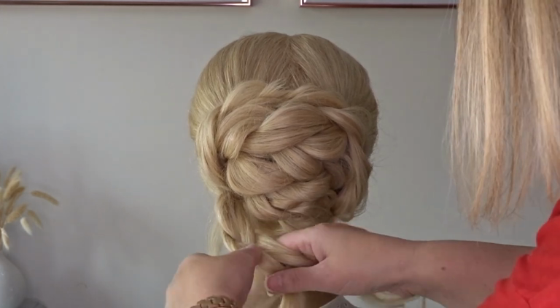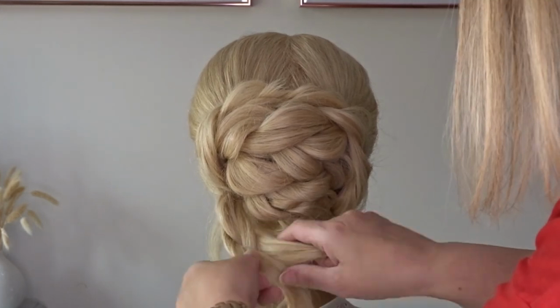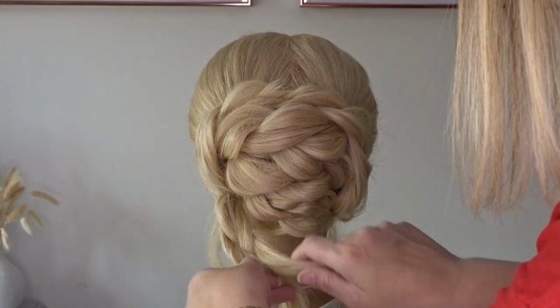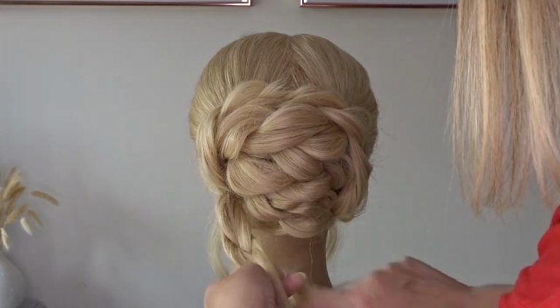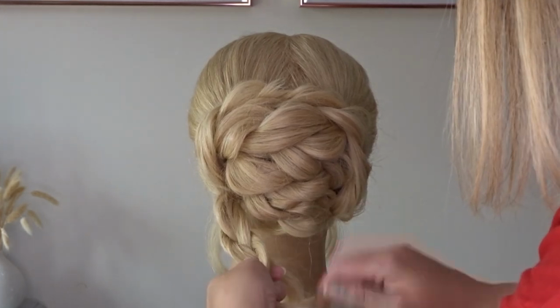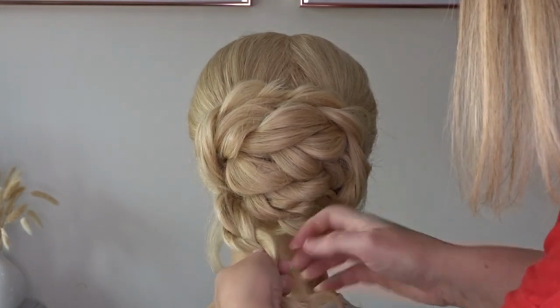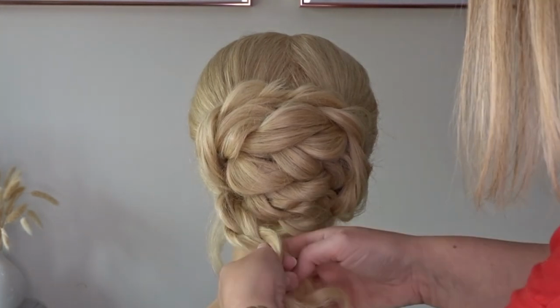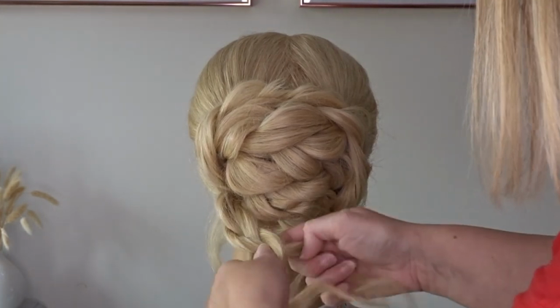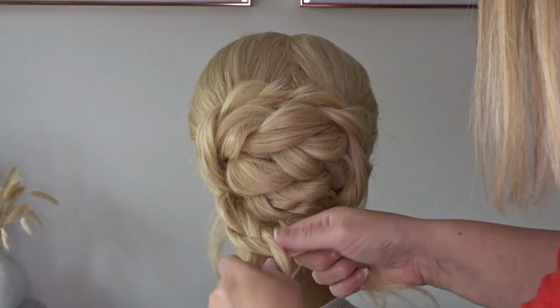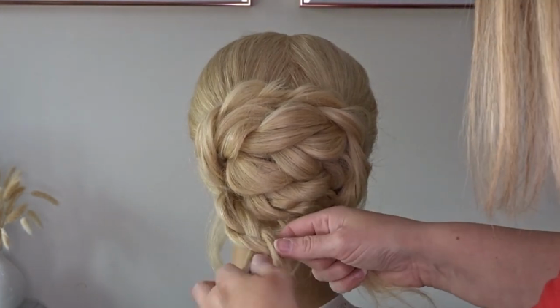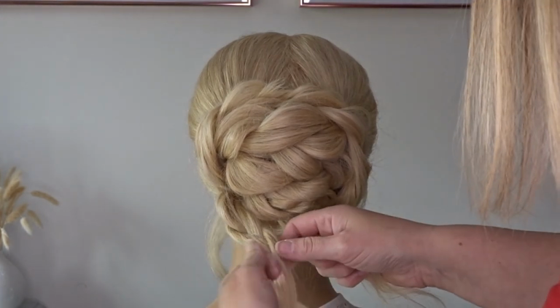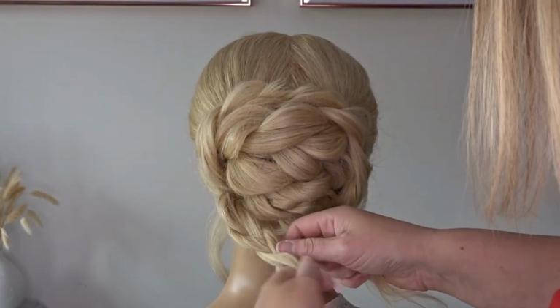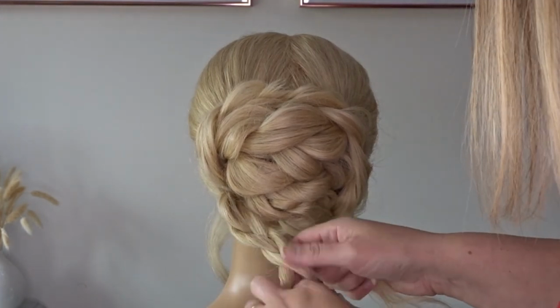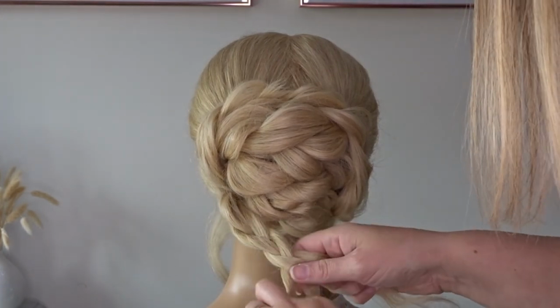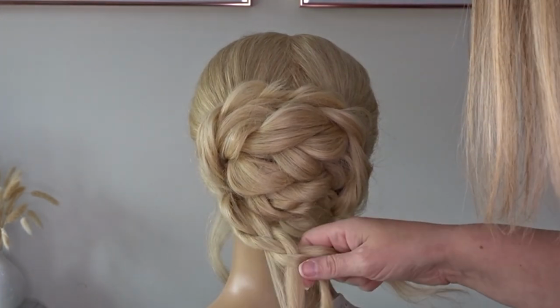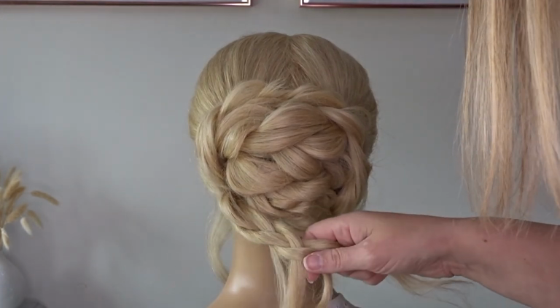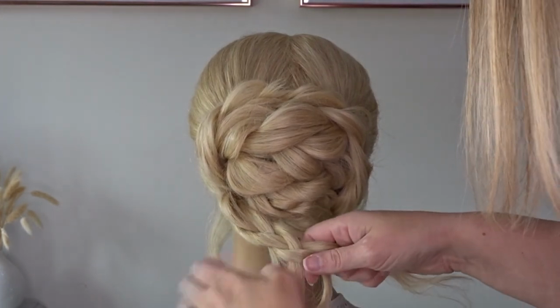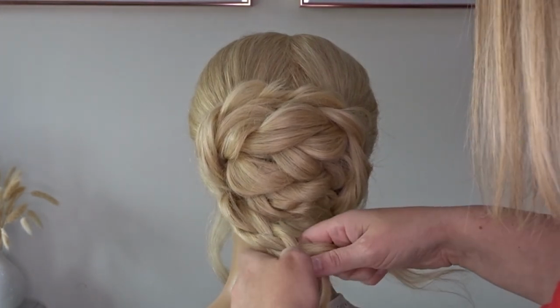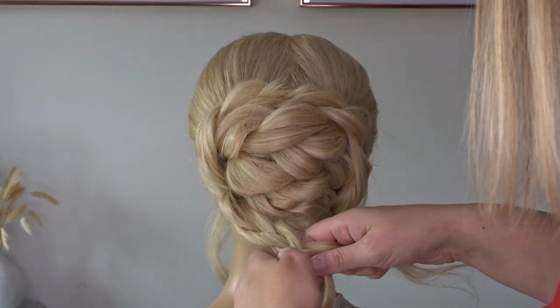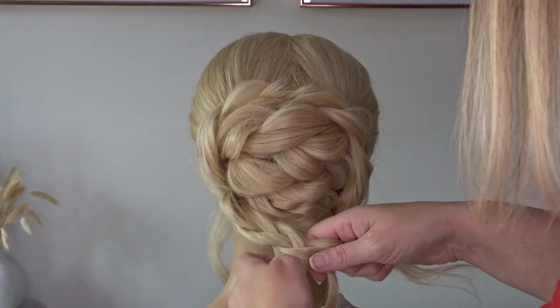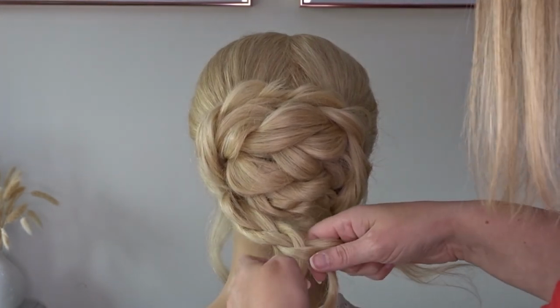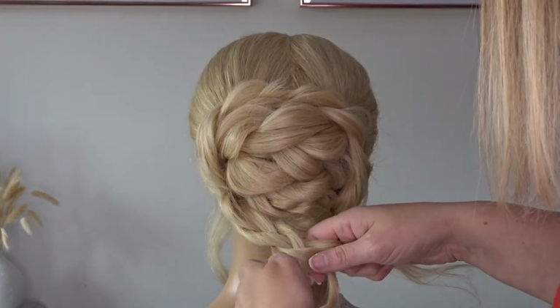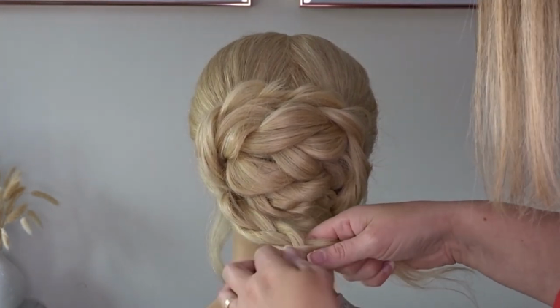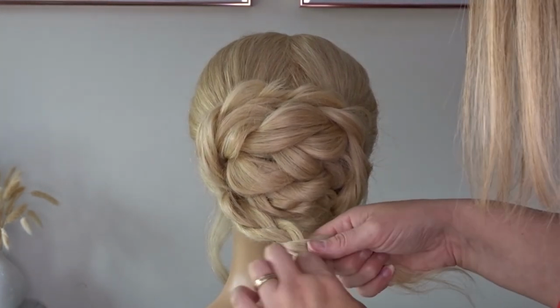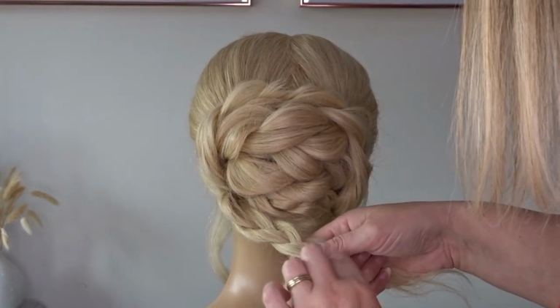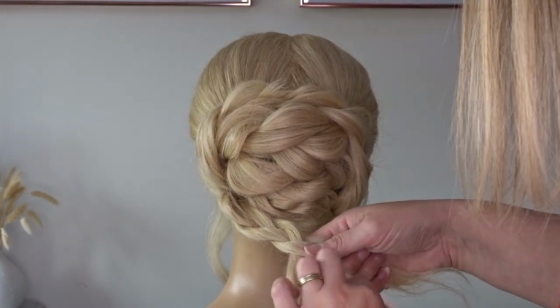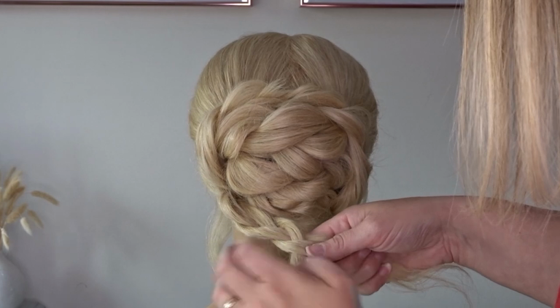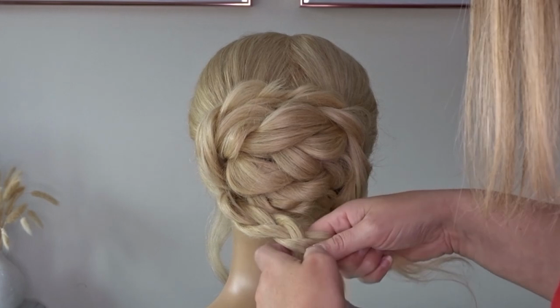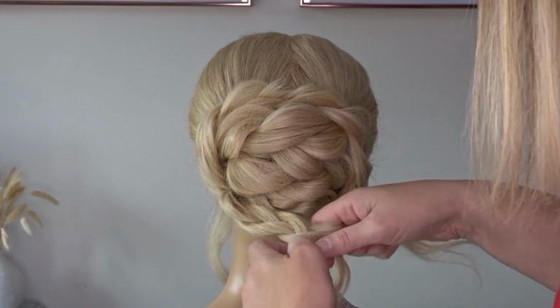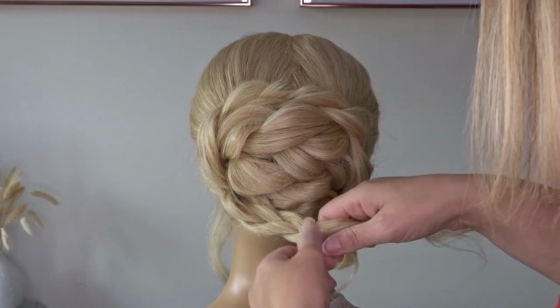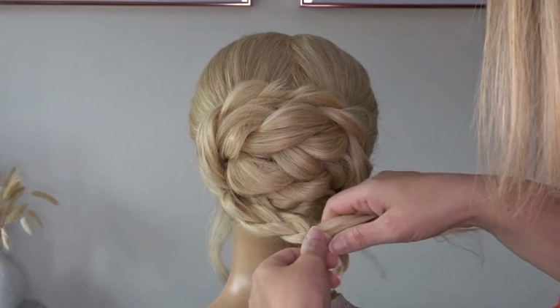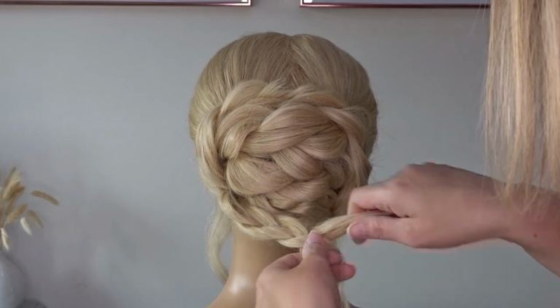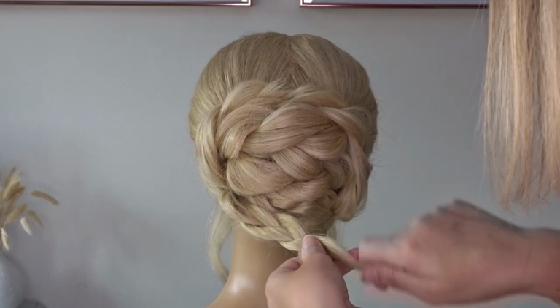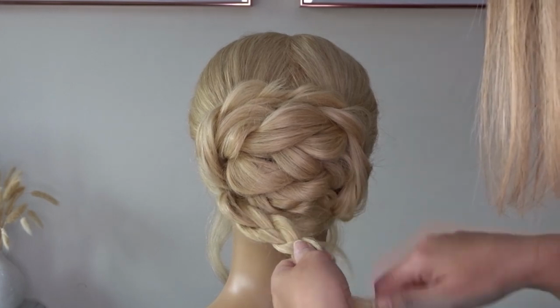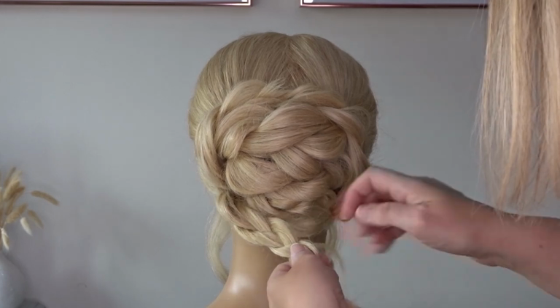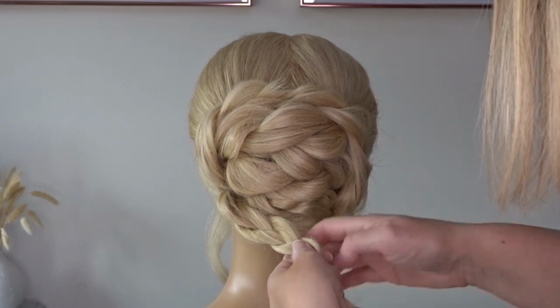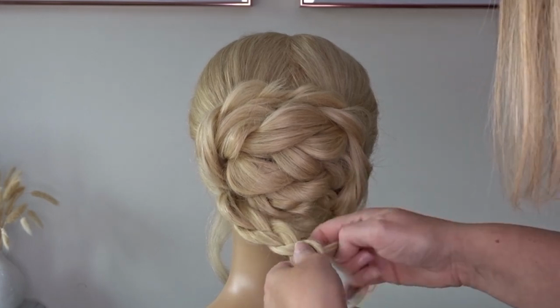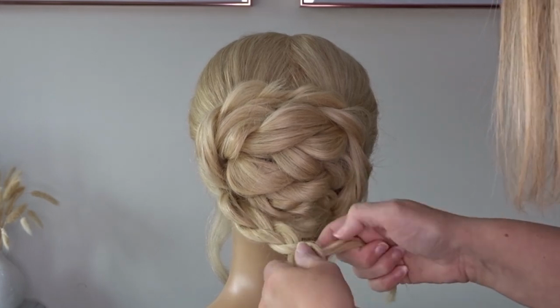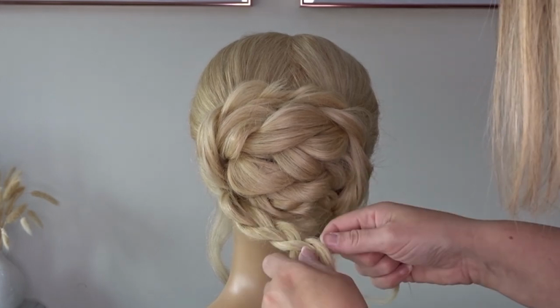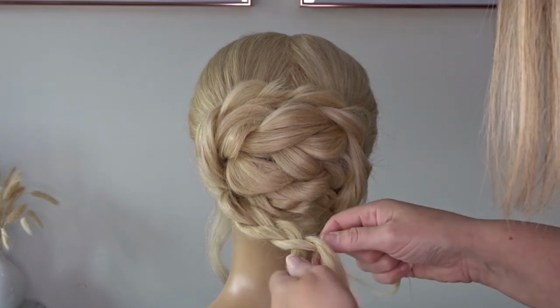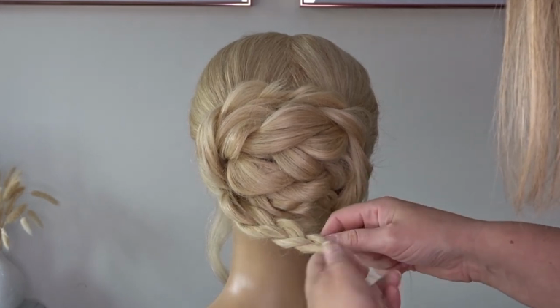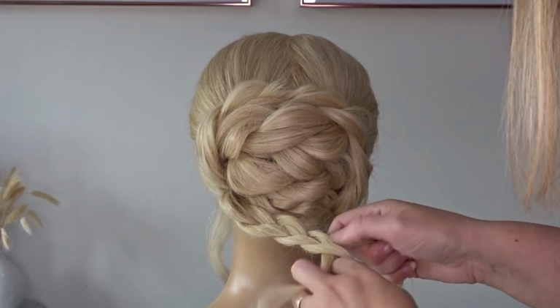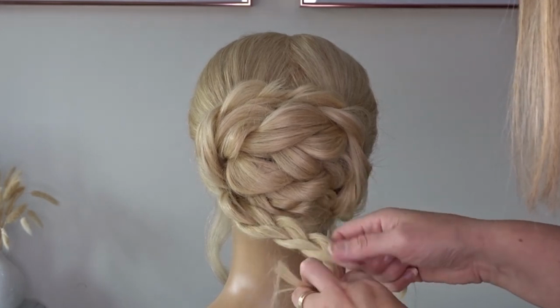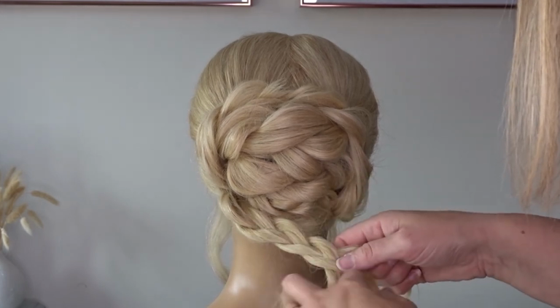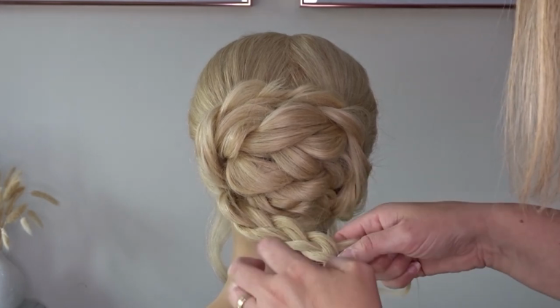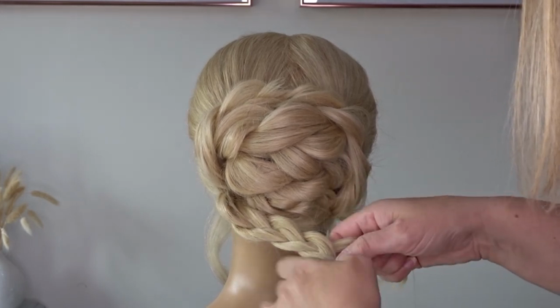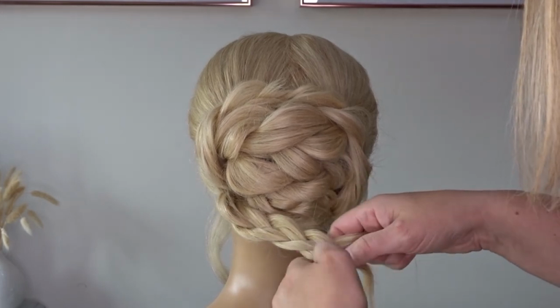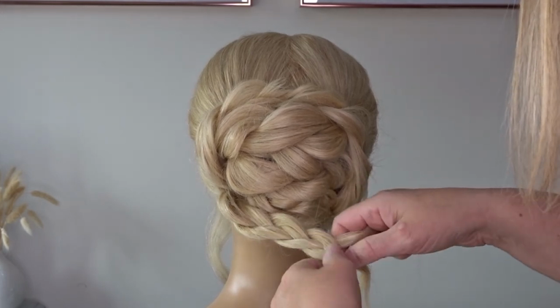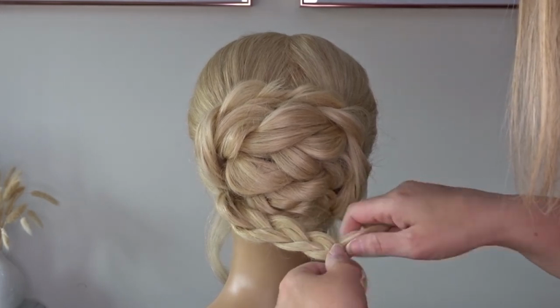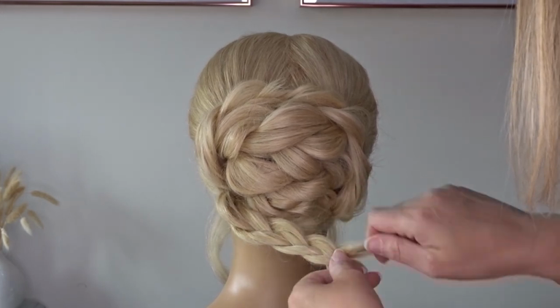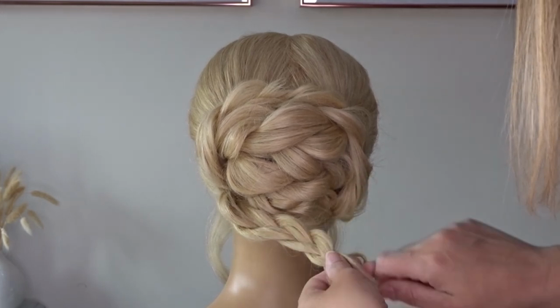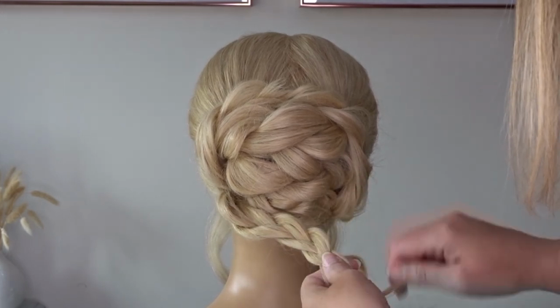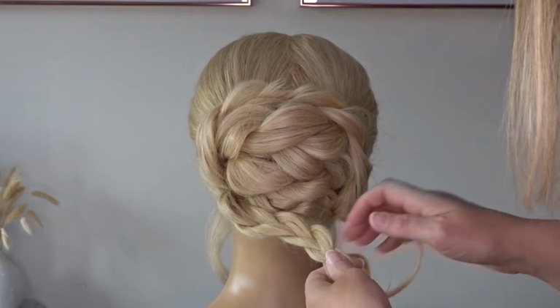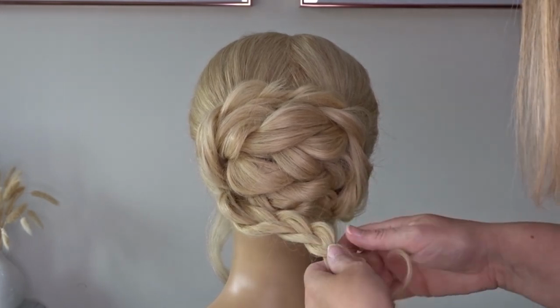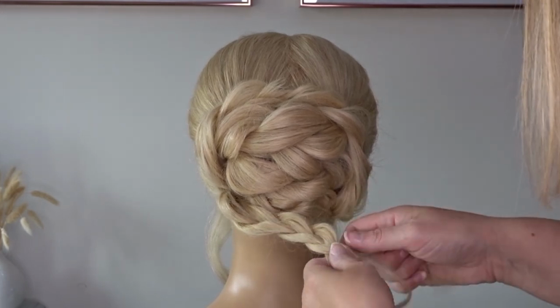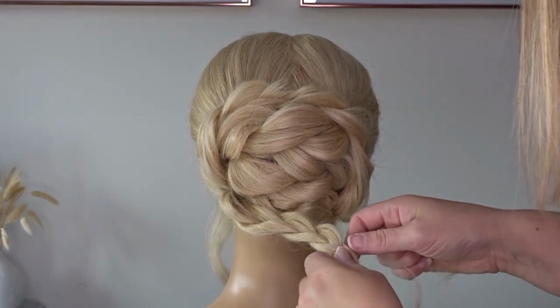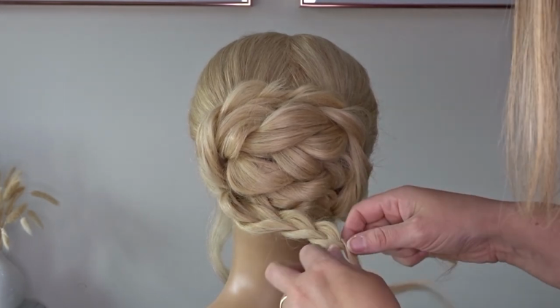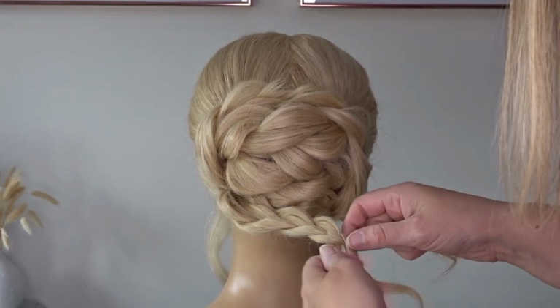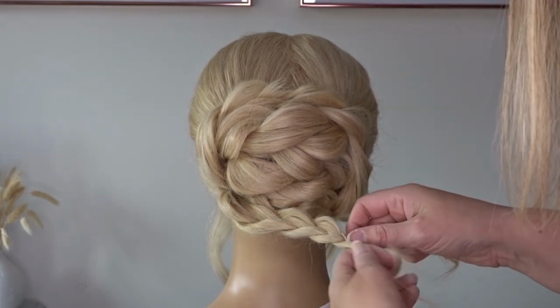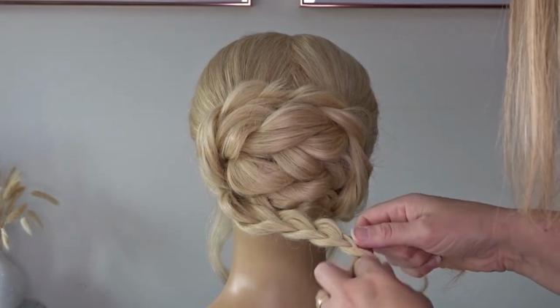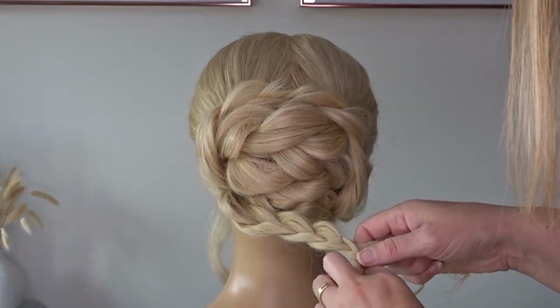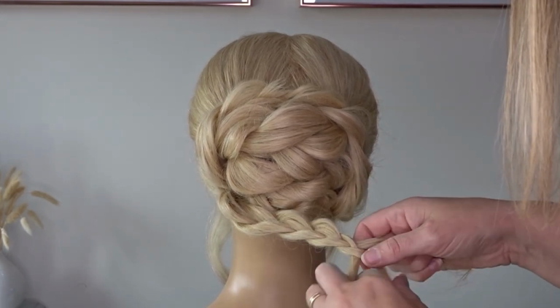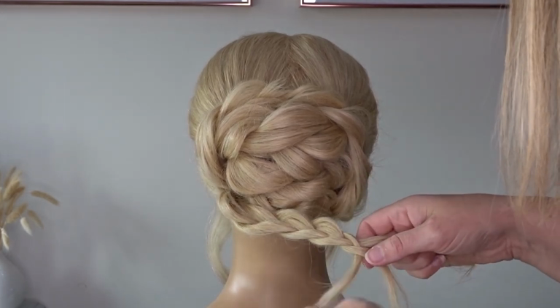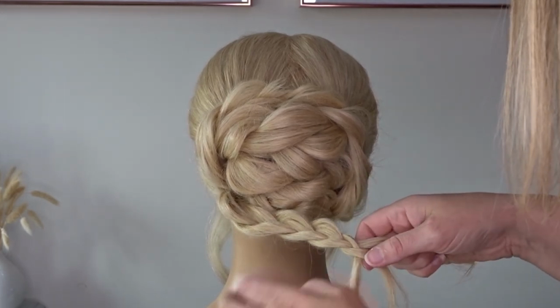So braid it all the way down to the end of the hair, and then tie it off with a small elastic band creating a little loop of hair at the bottom.